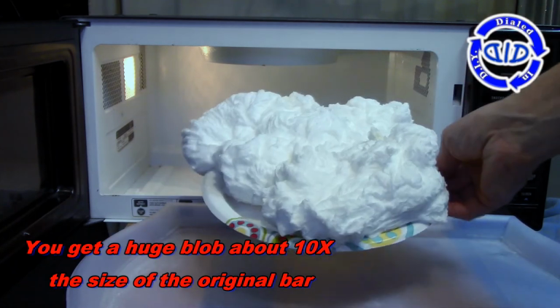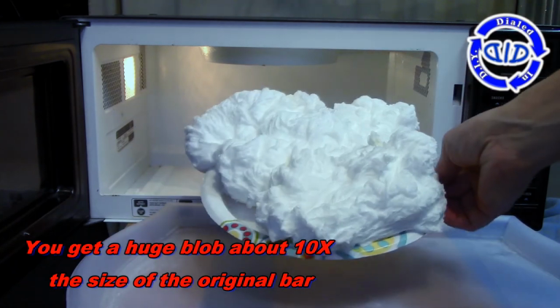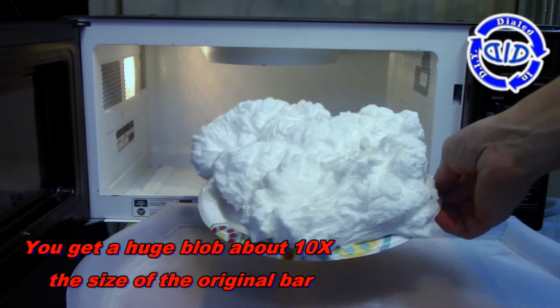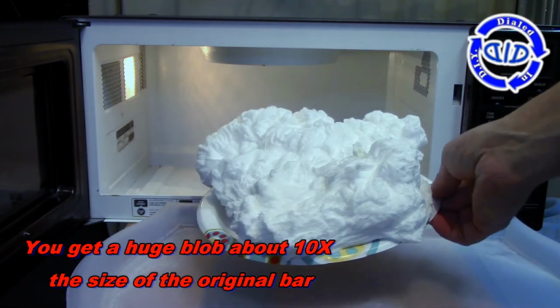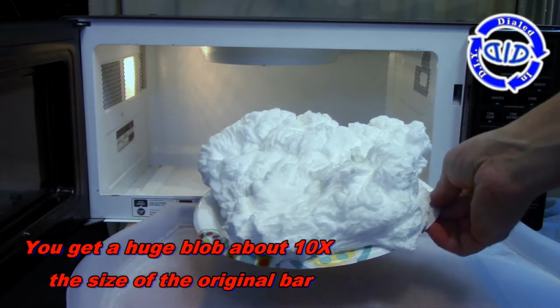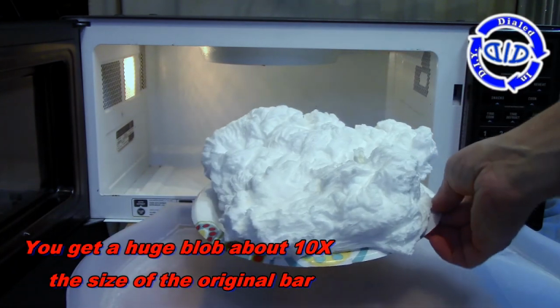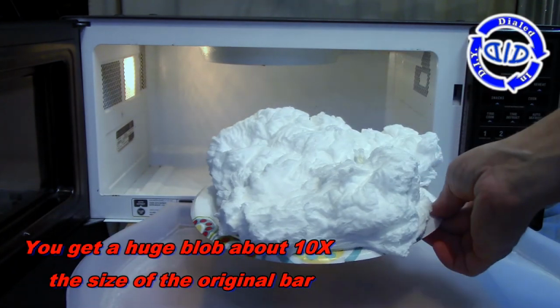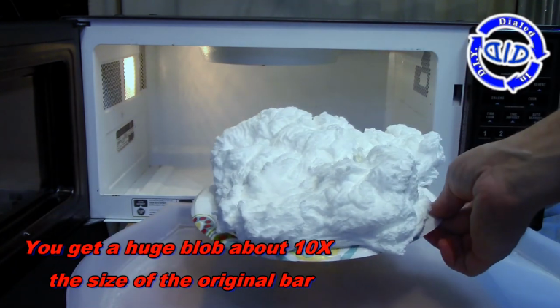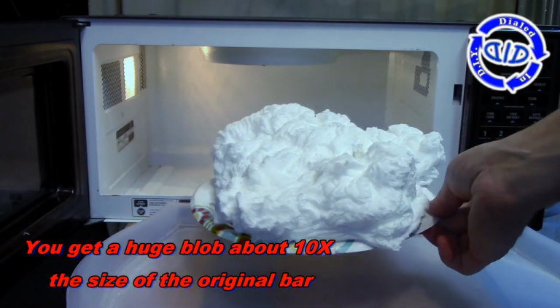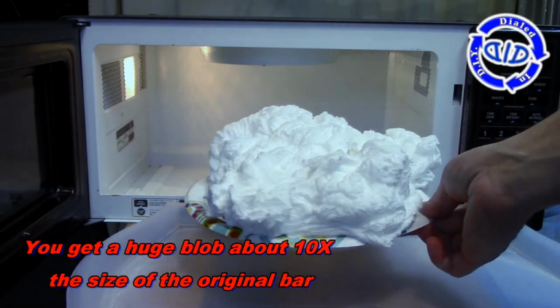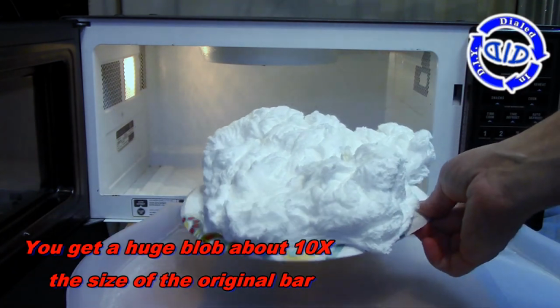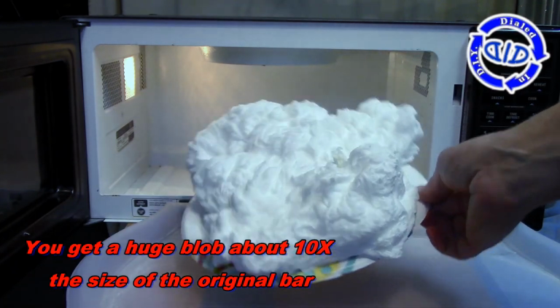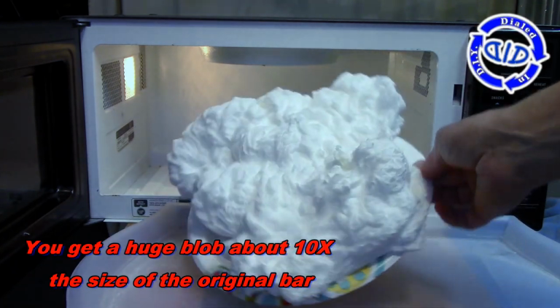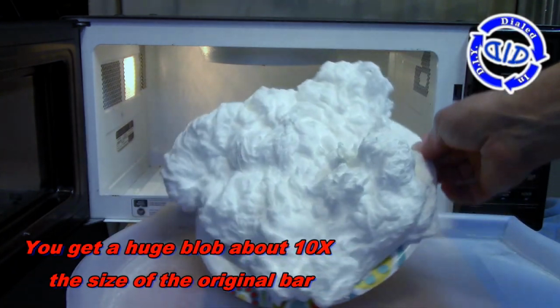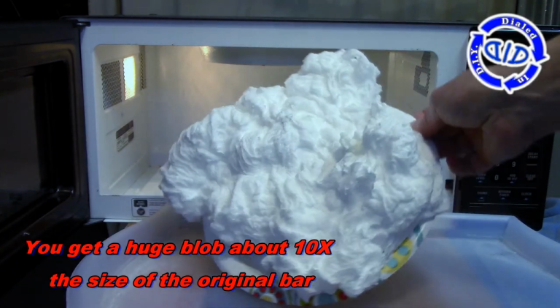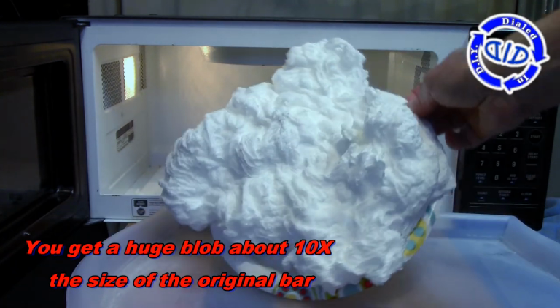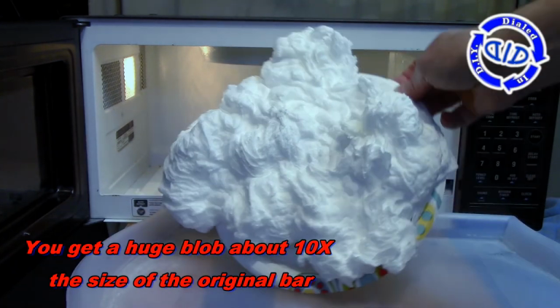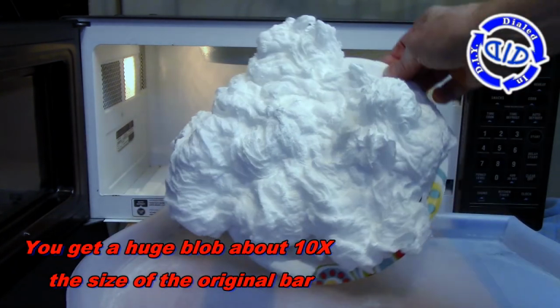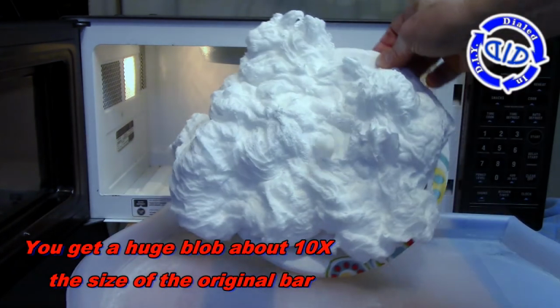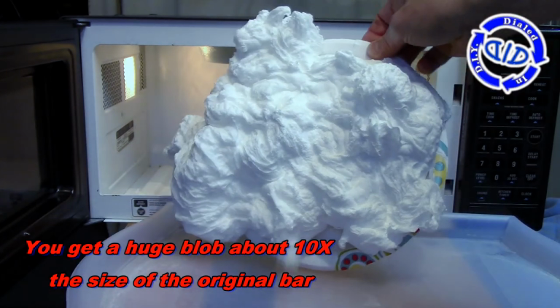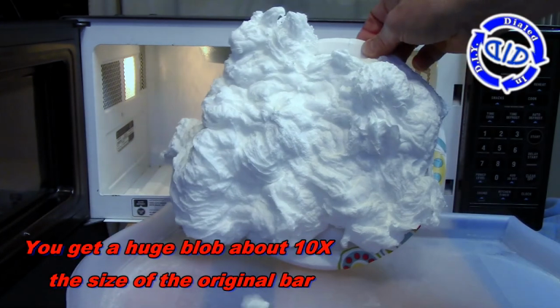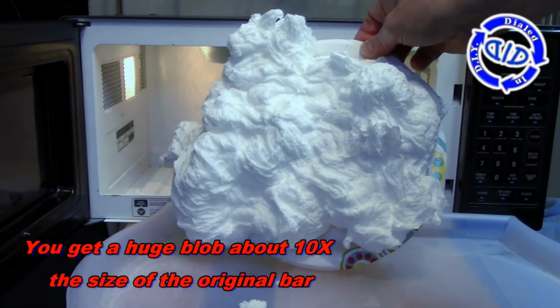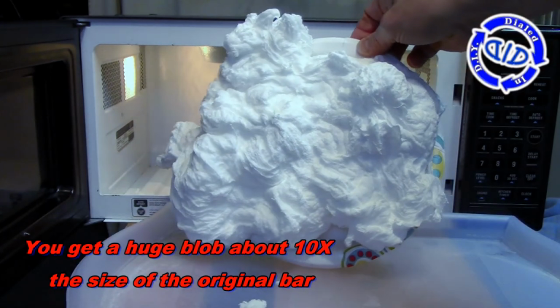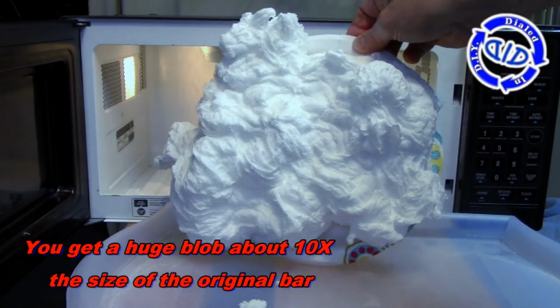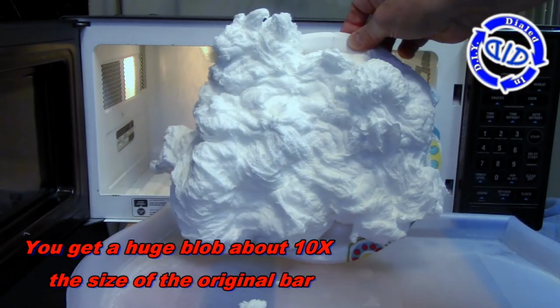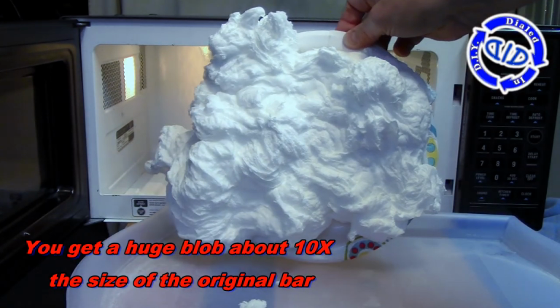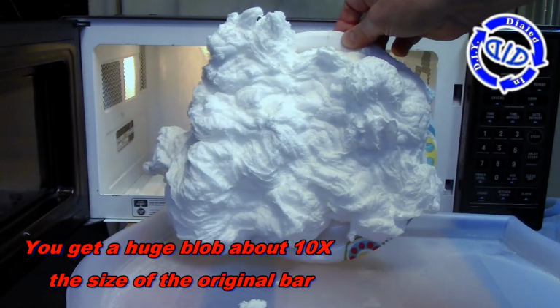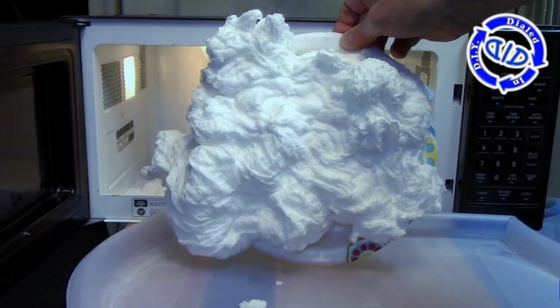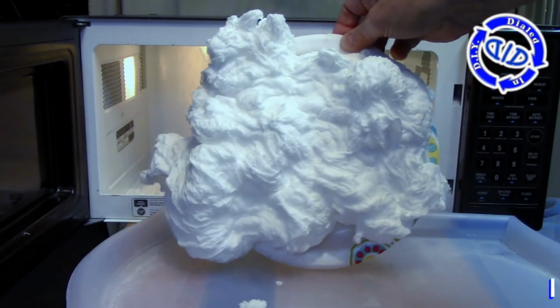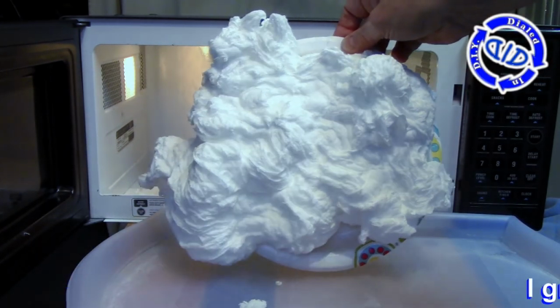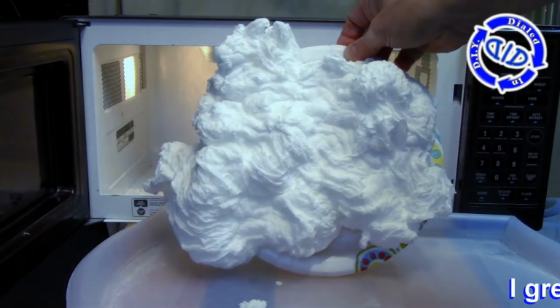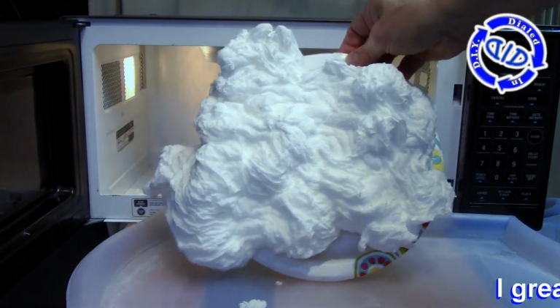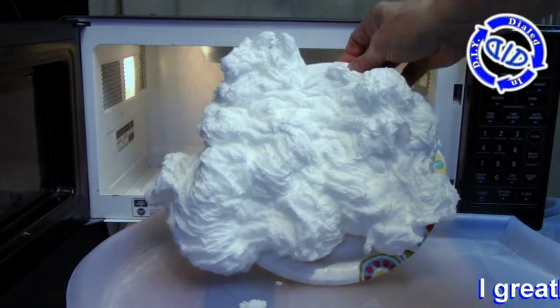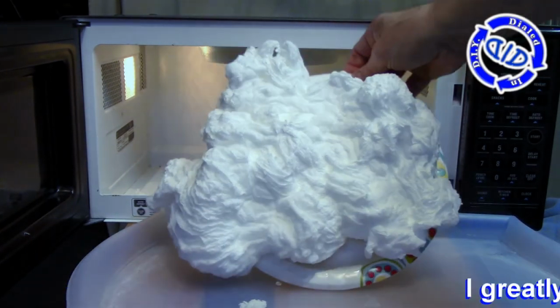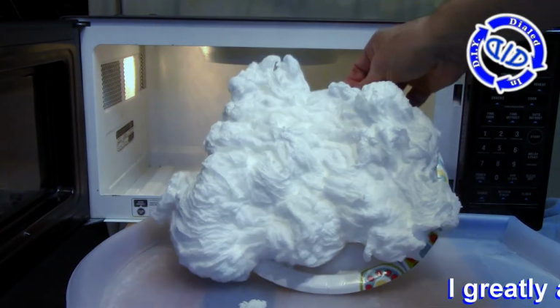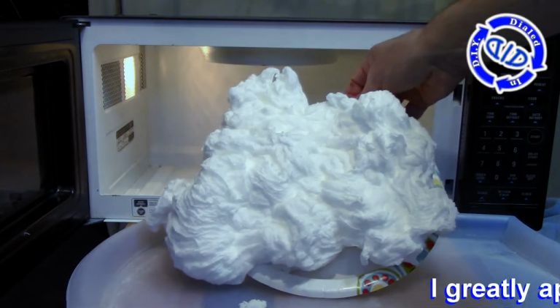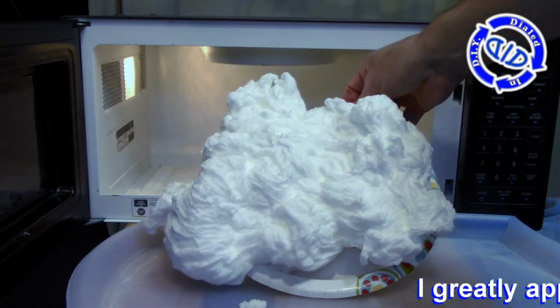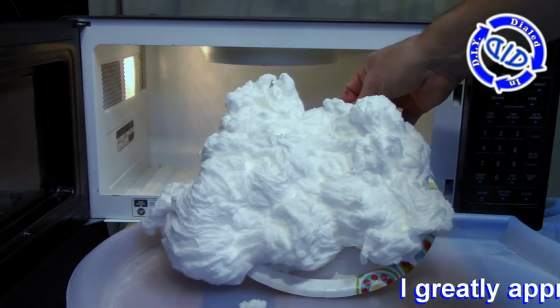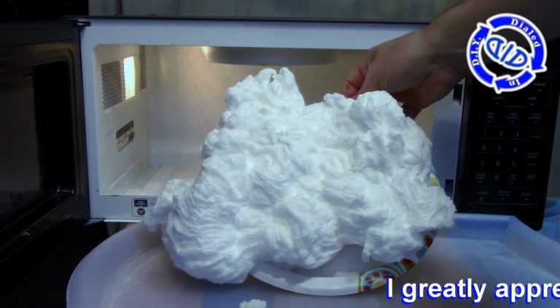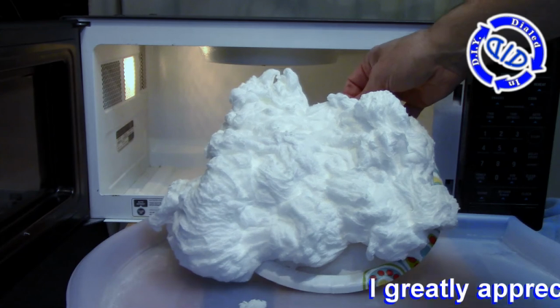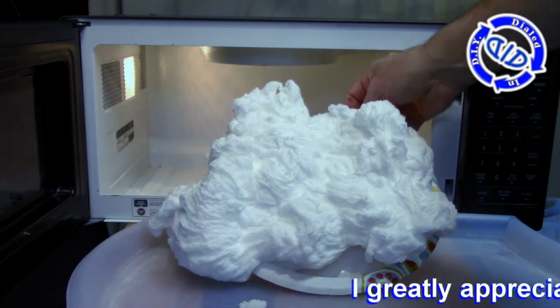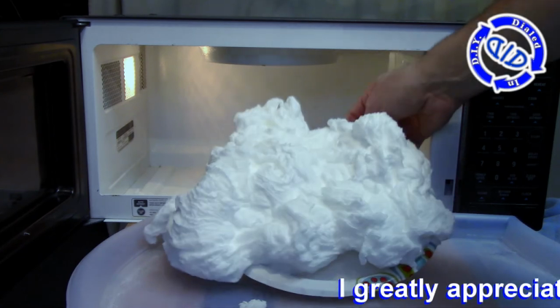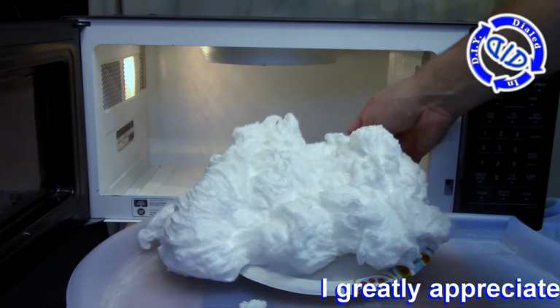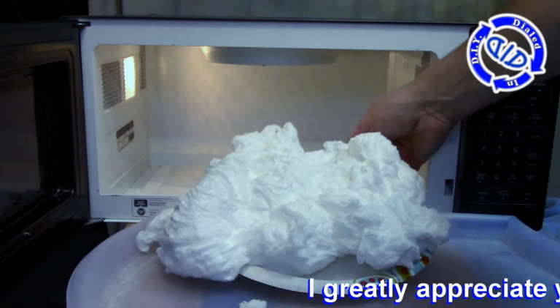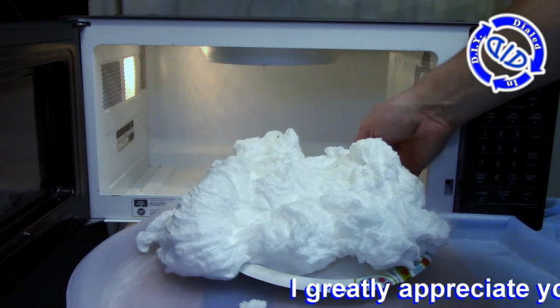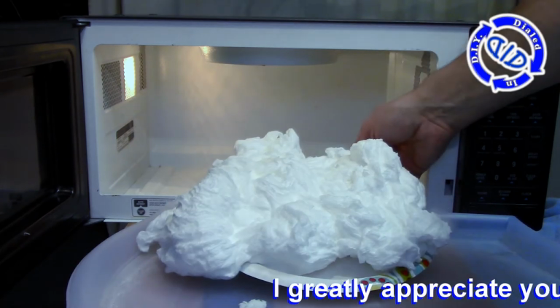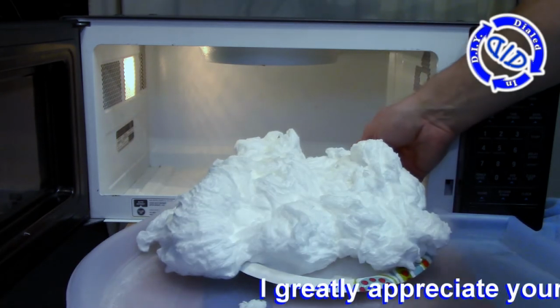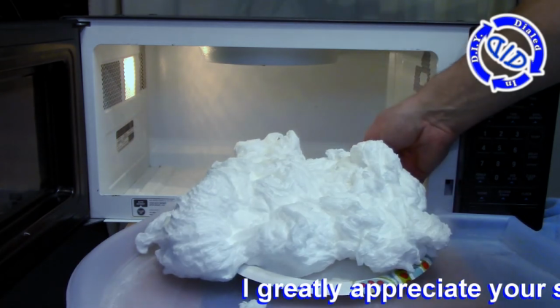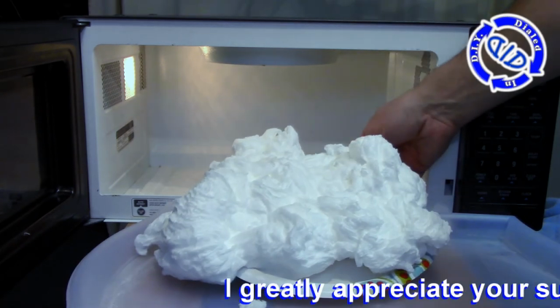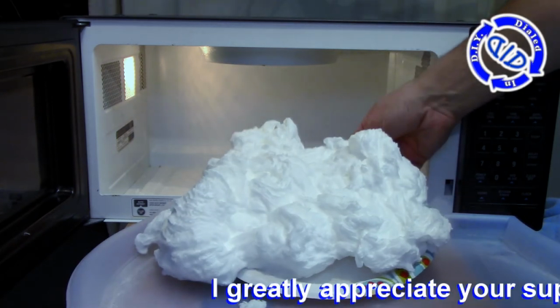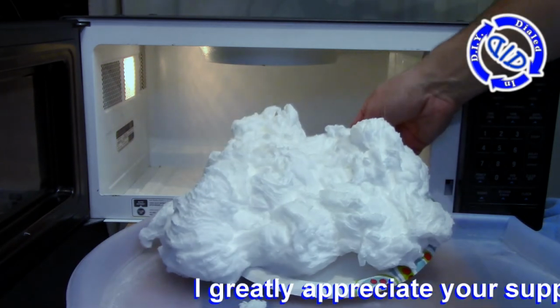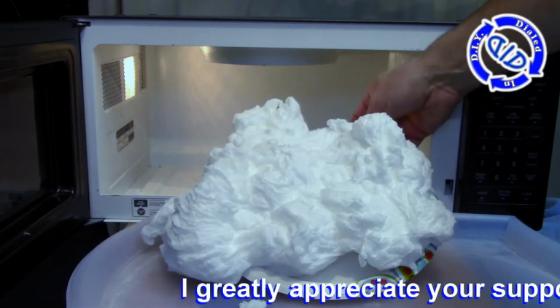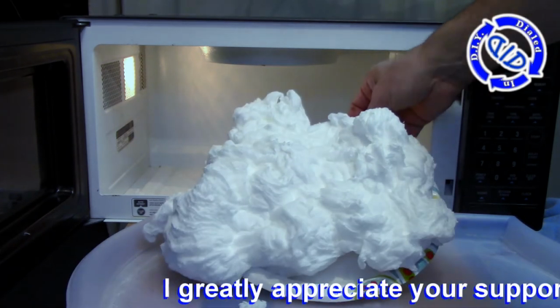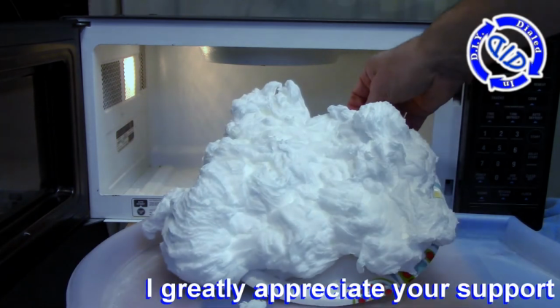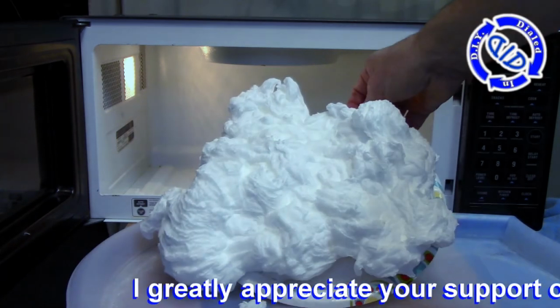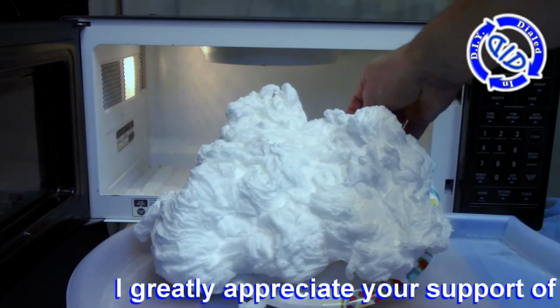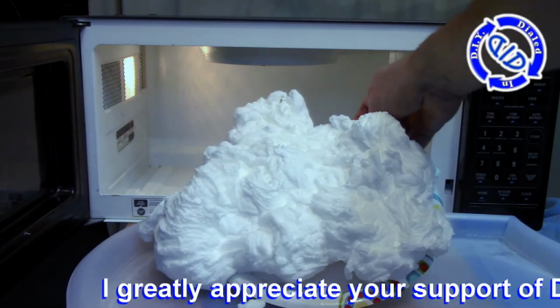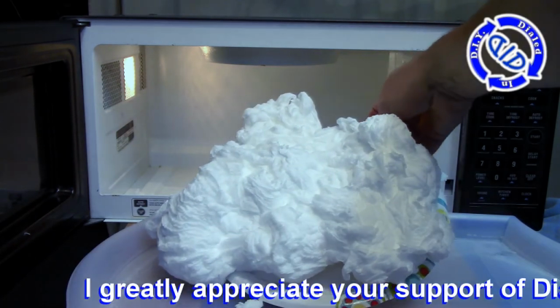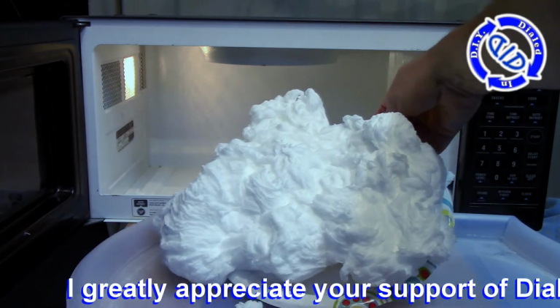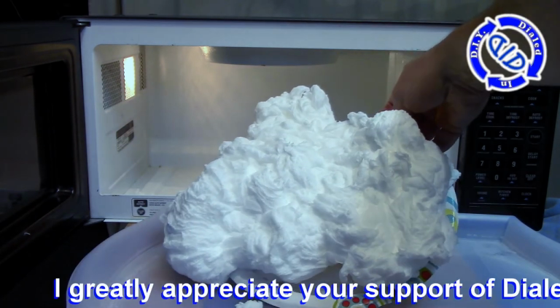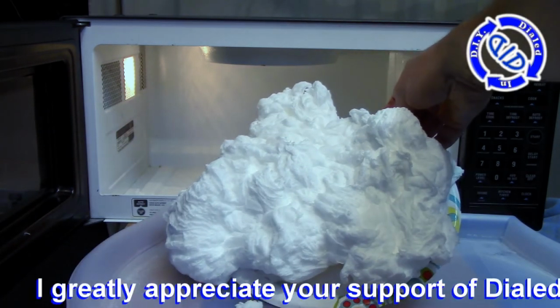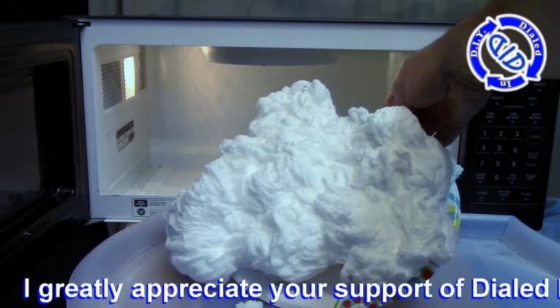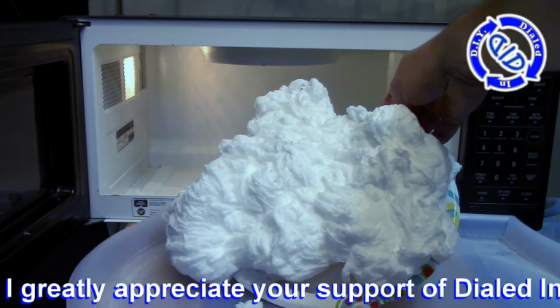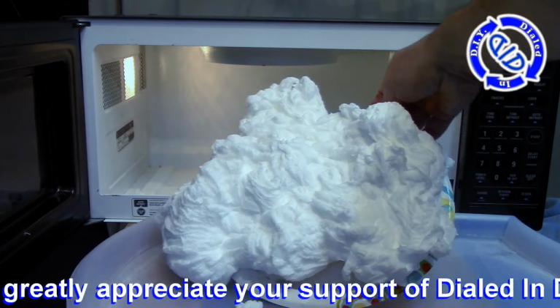Now that's physical size, because as you hold this up on the plate, you'll notice that it actually feels a lot lighter than the original bar of soap felt when you were holding it.